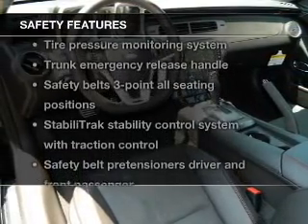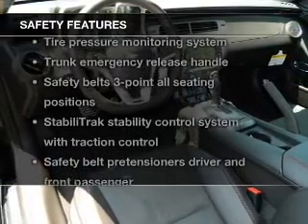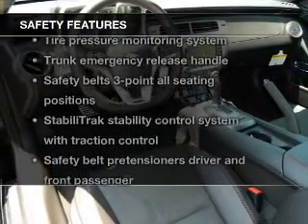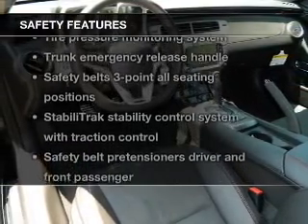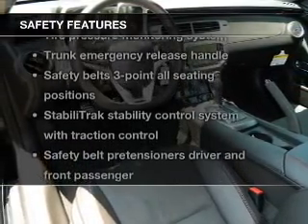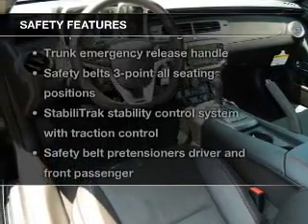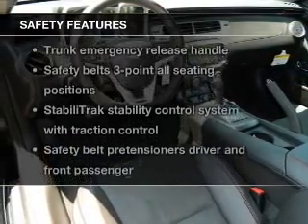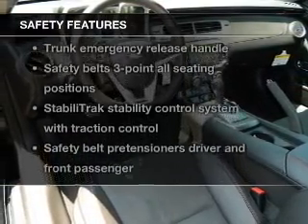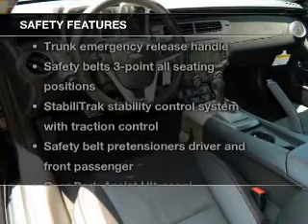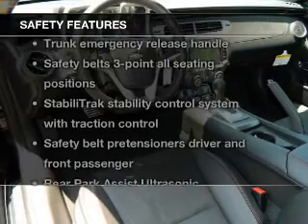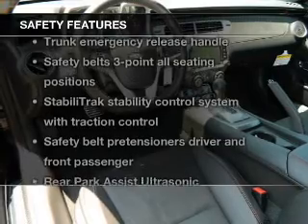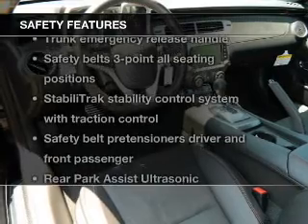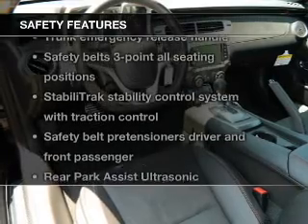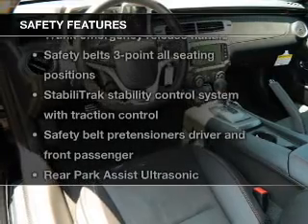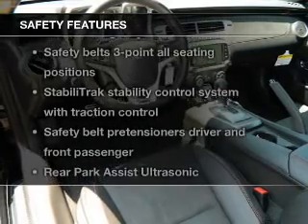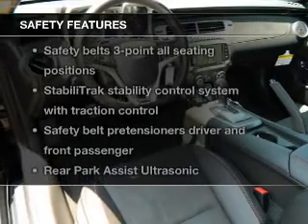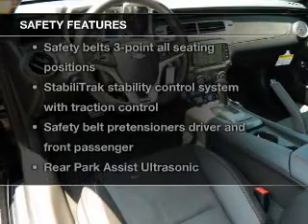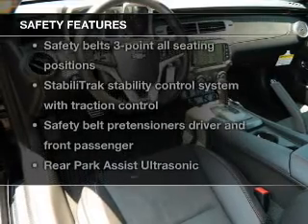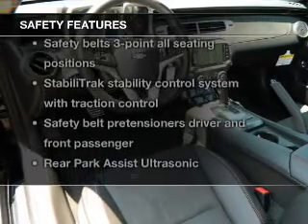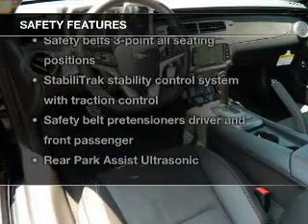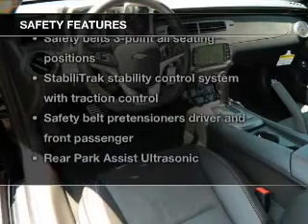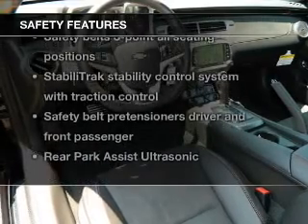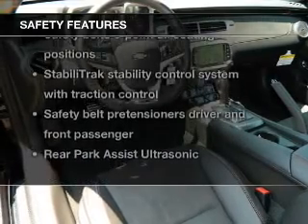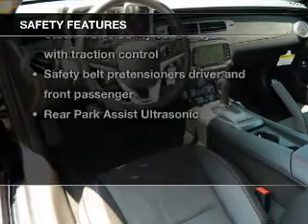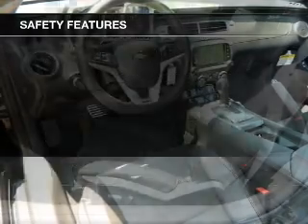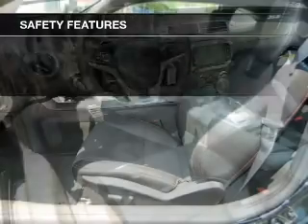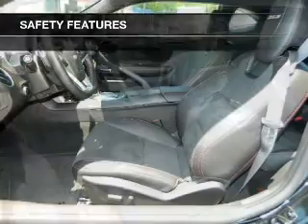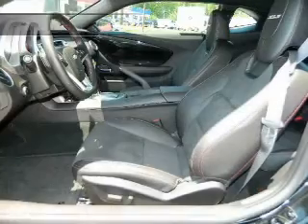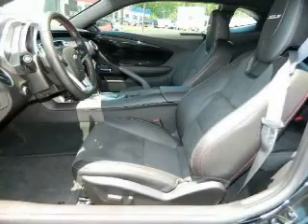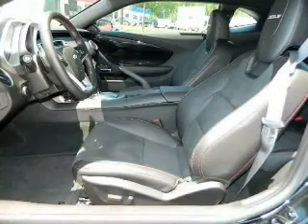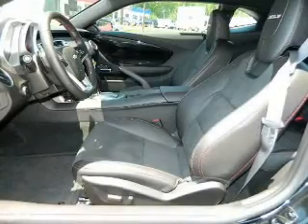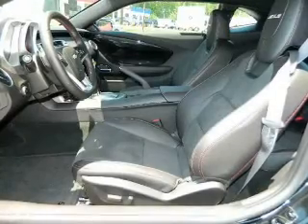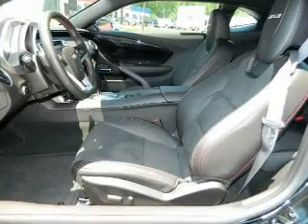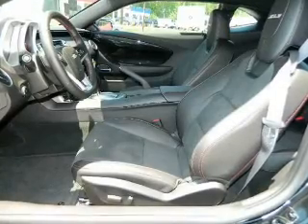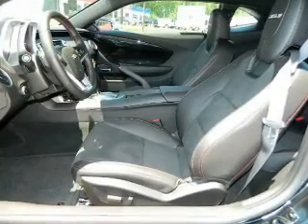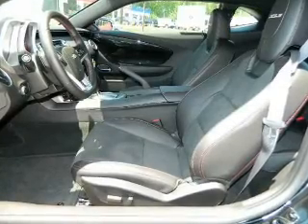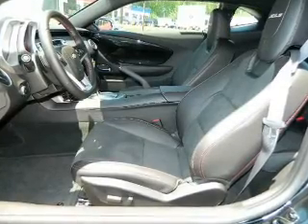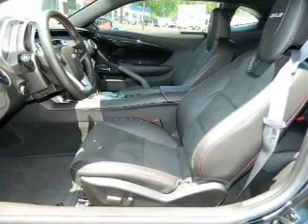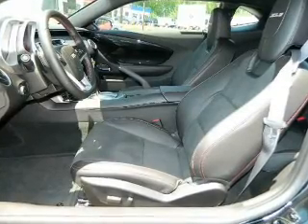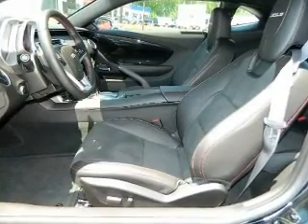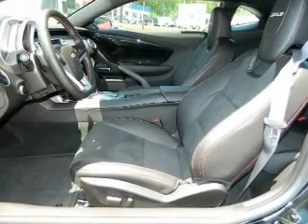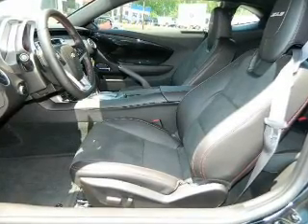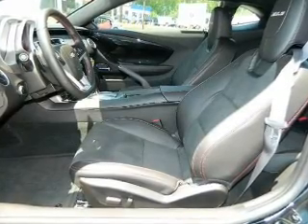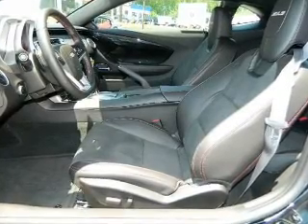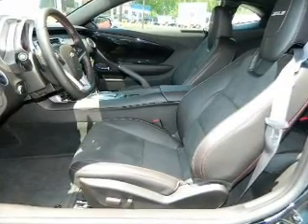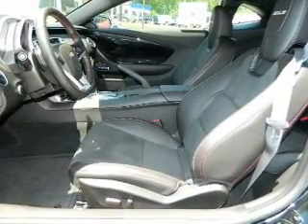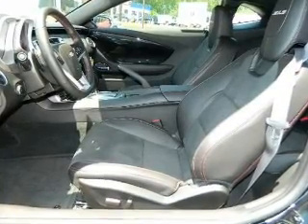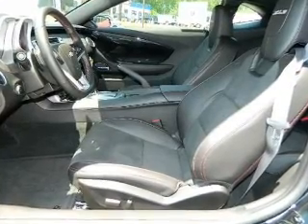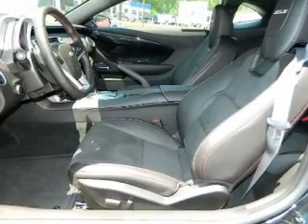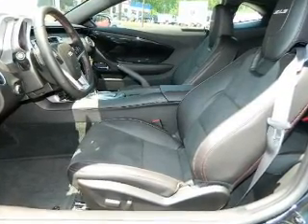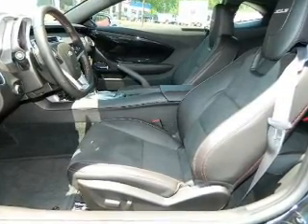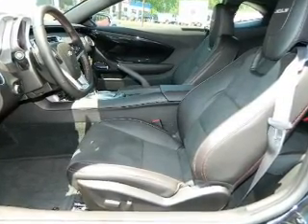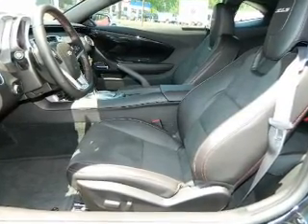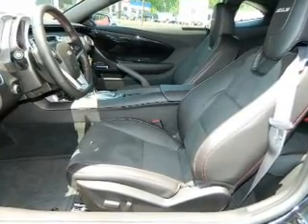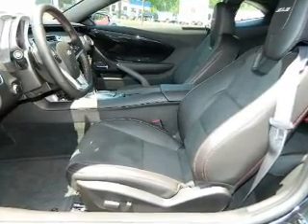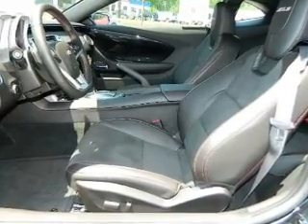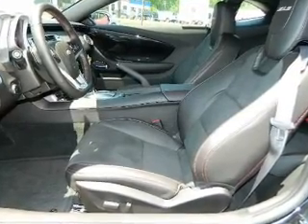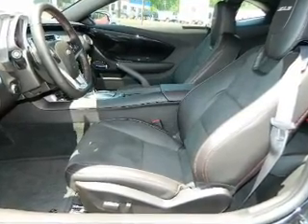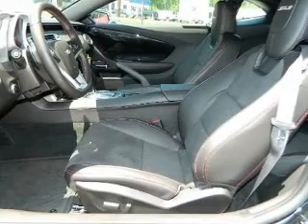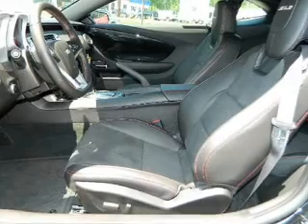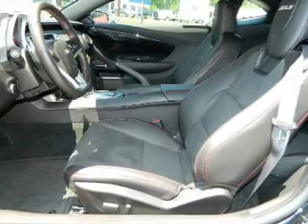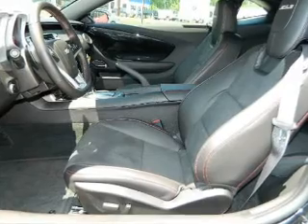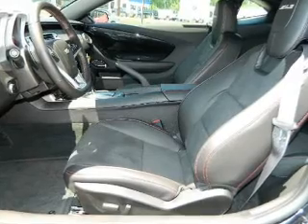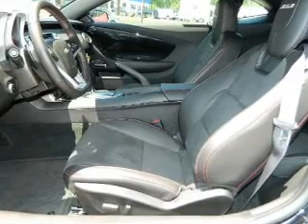rest assured knowing that these top safety components are included: traction control, stability control, low tire pressure warning.